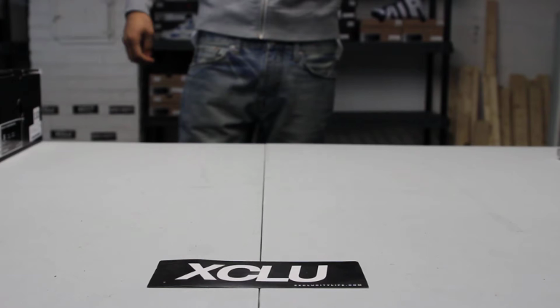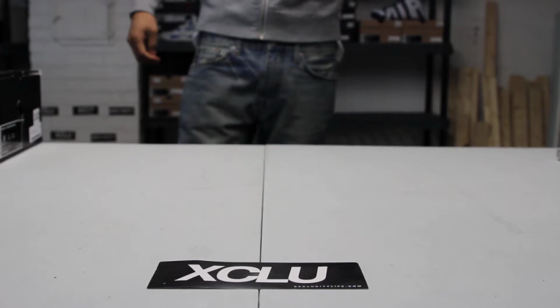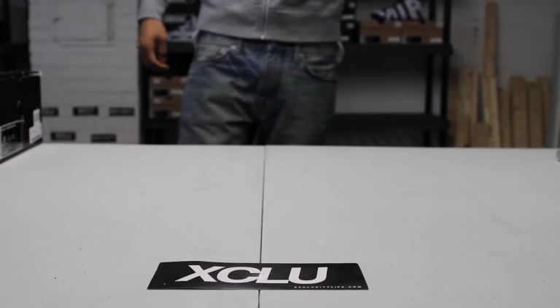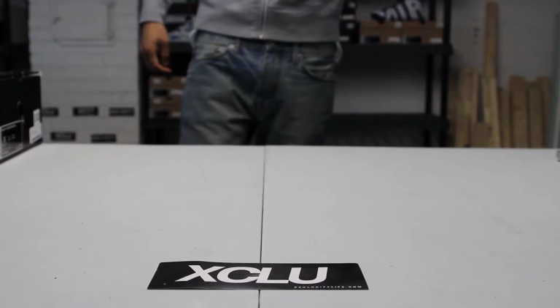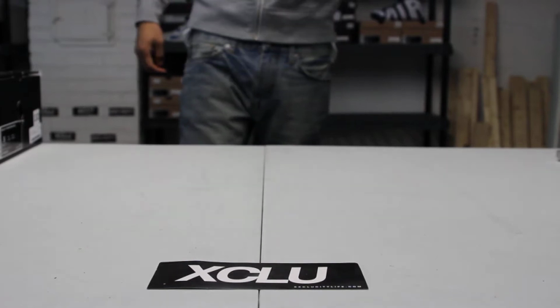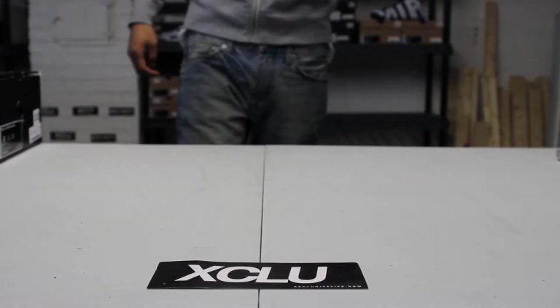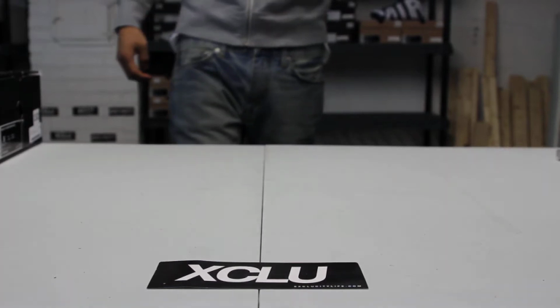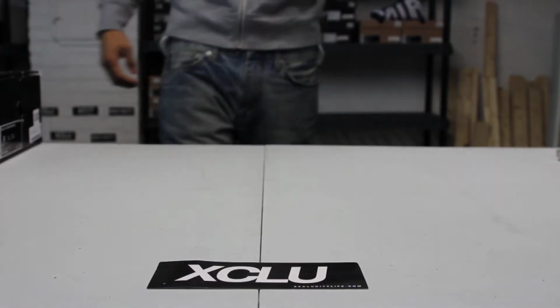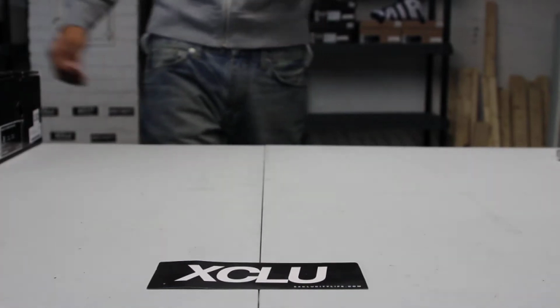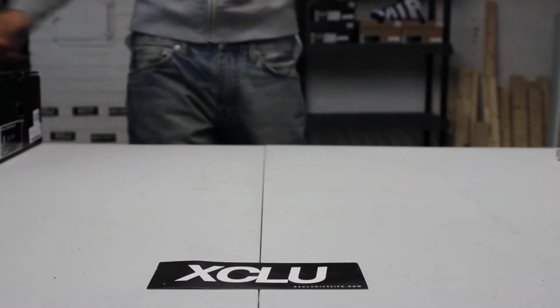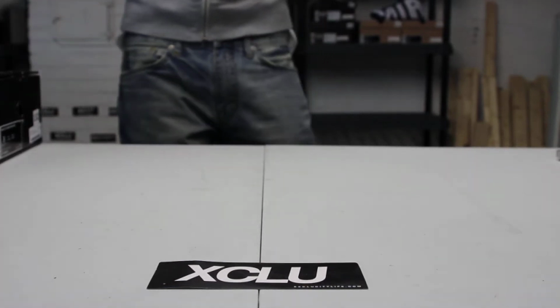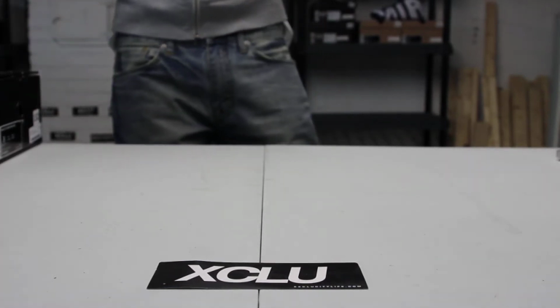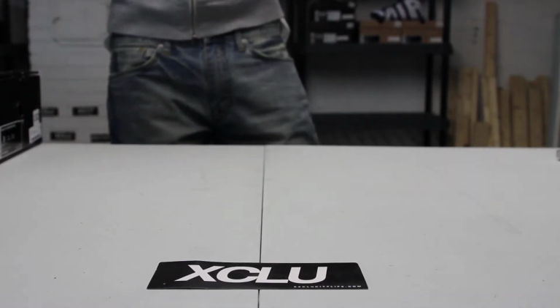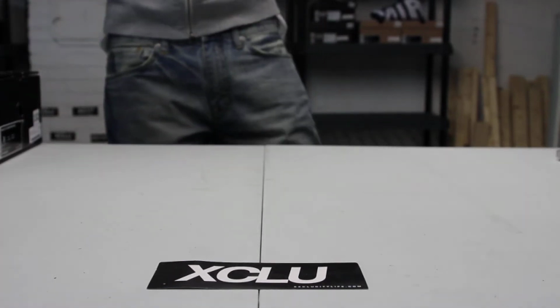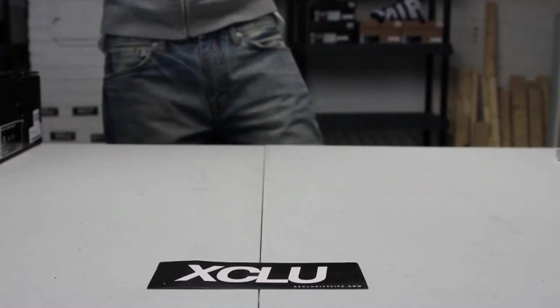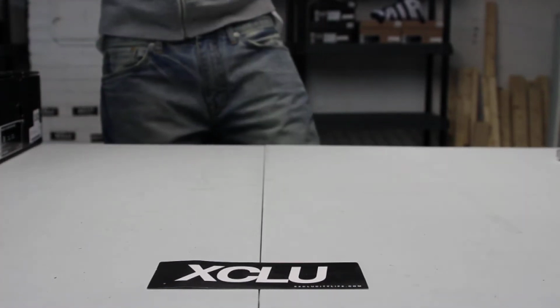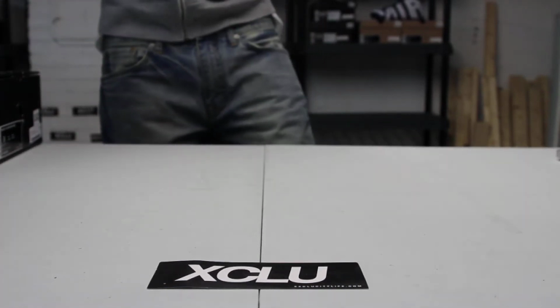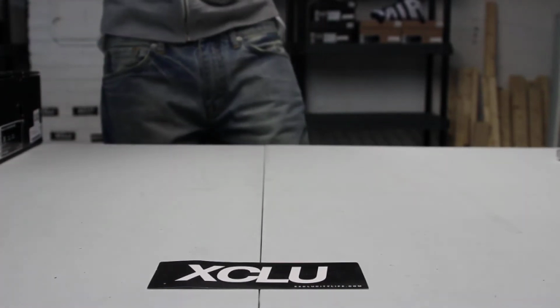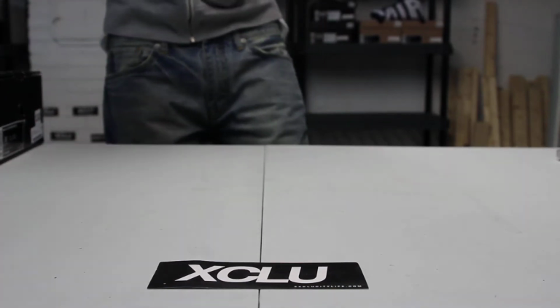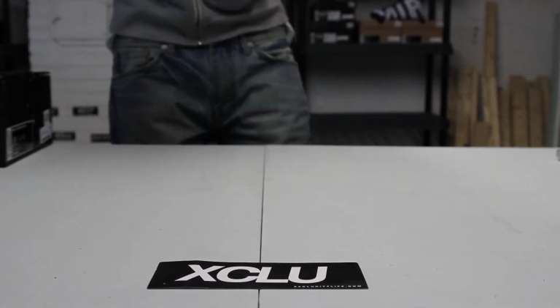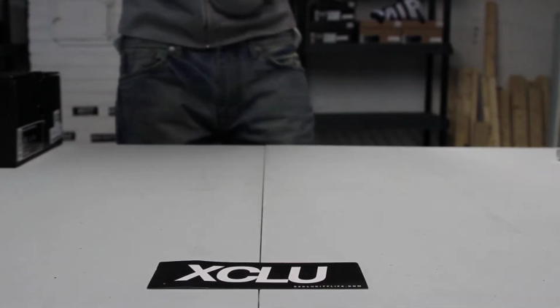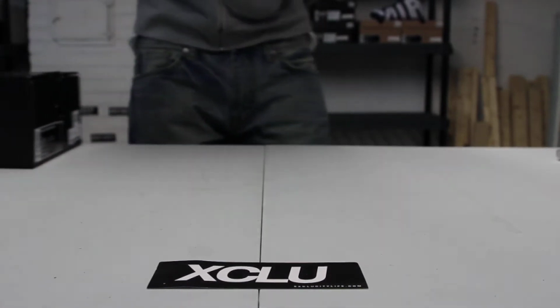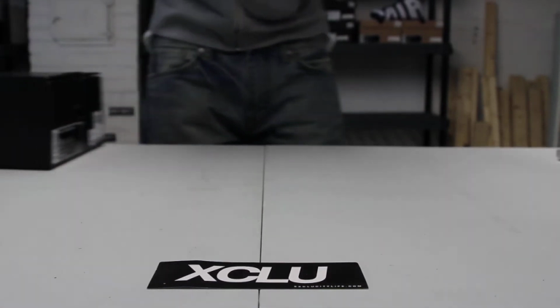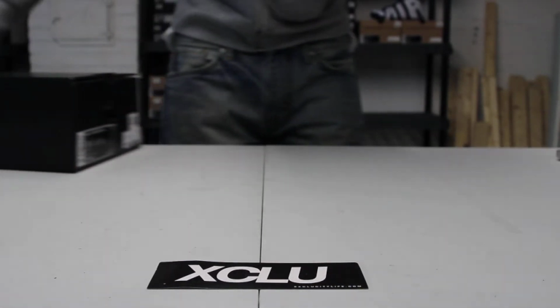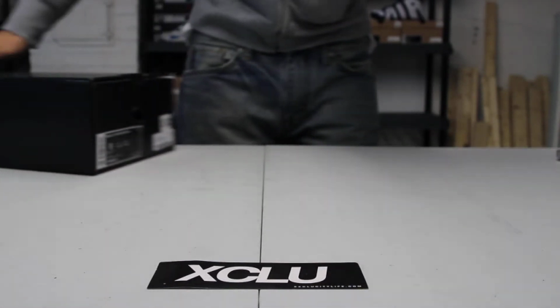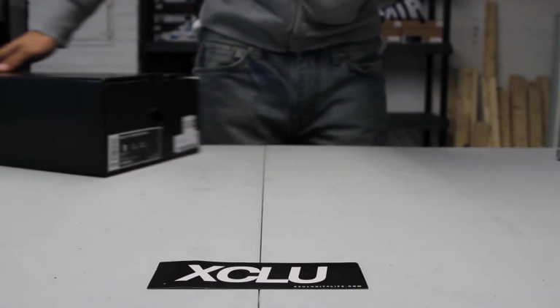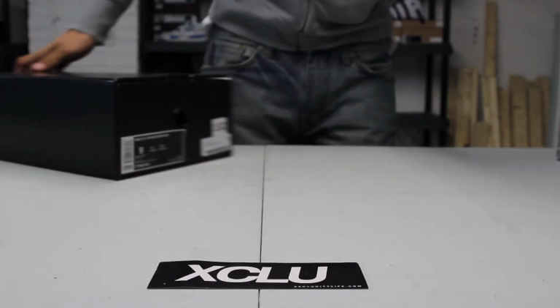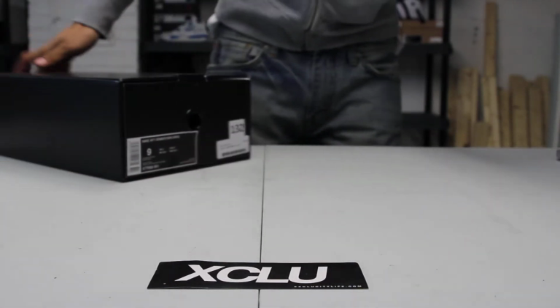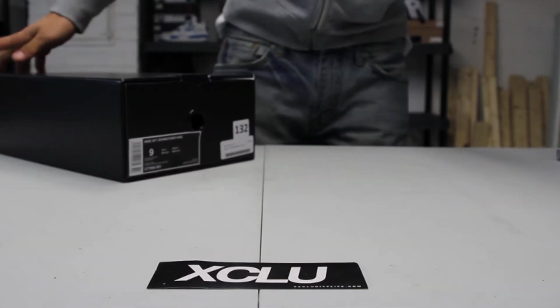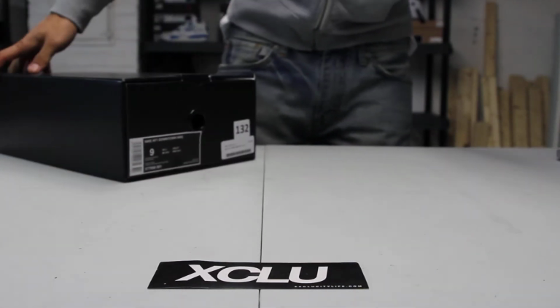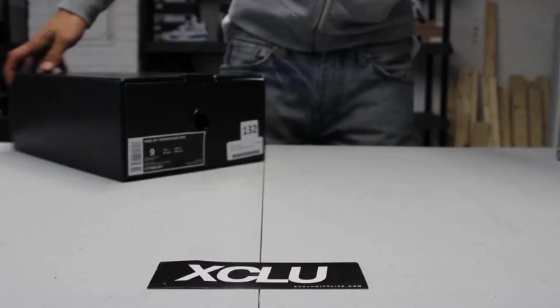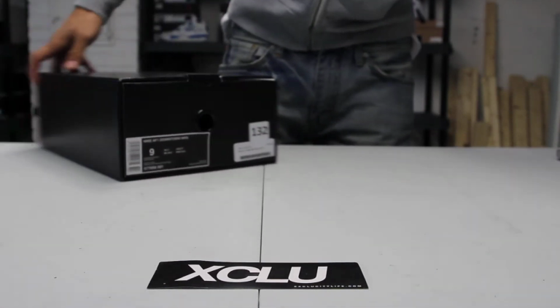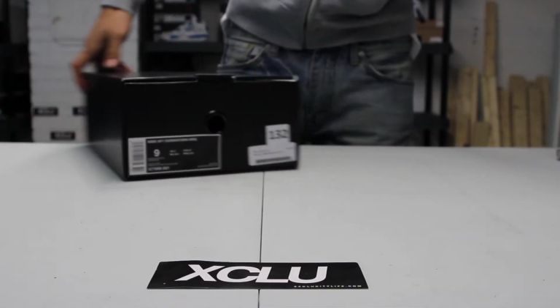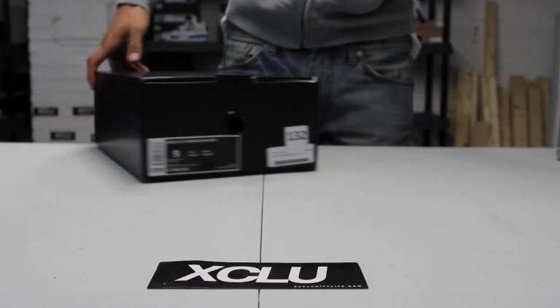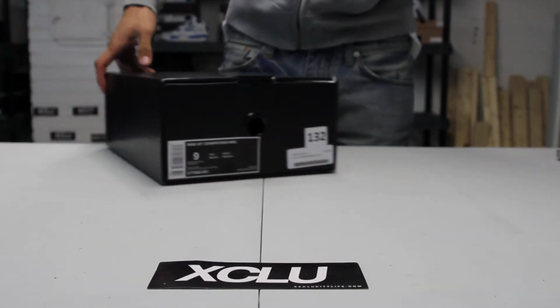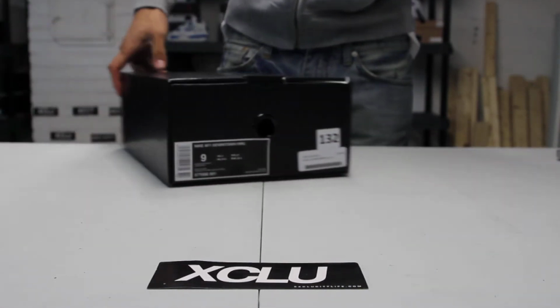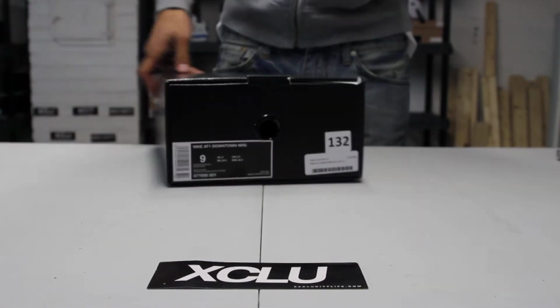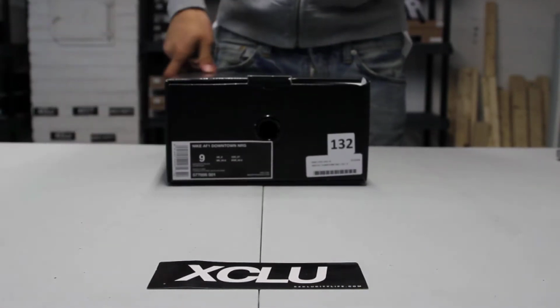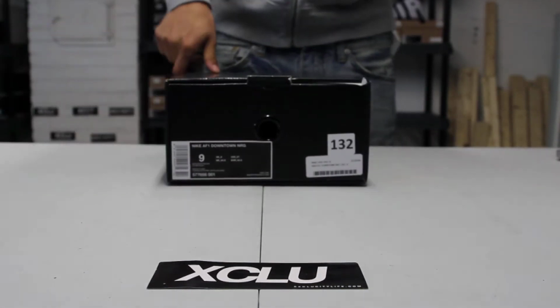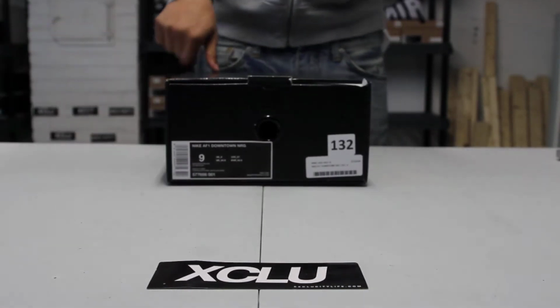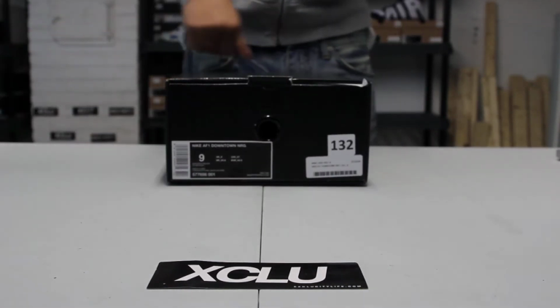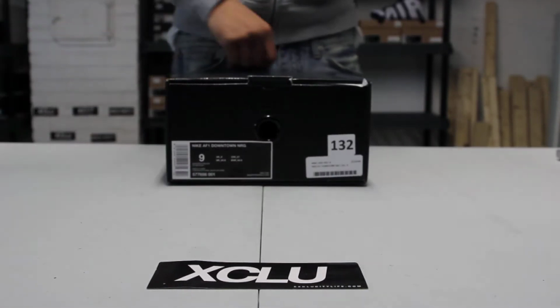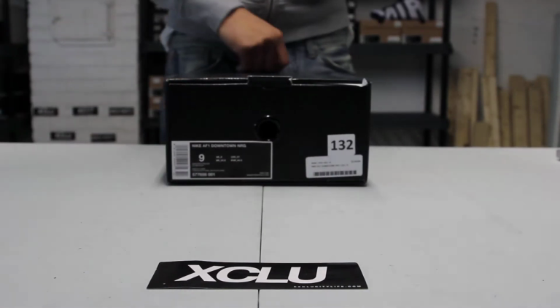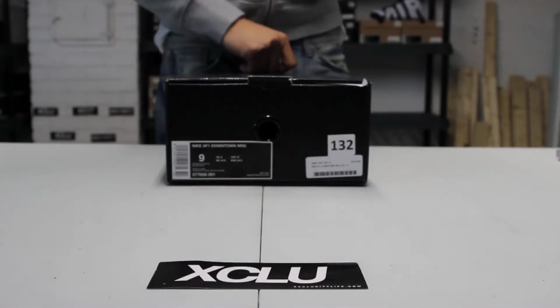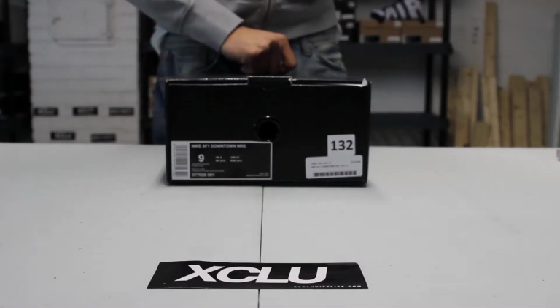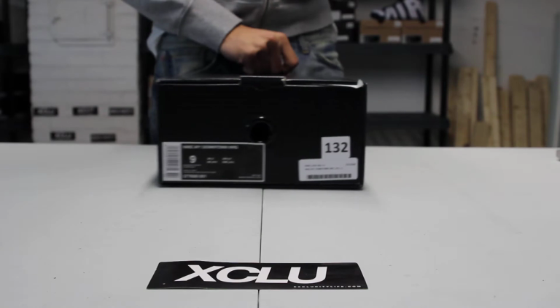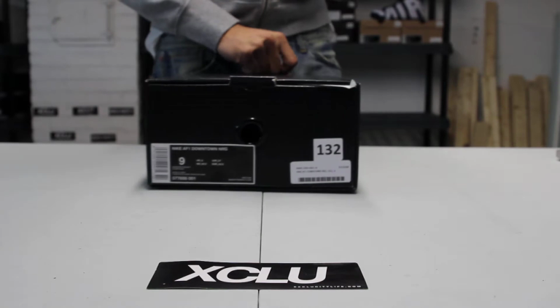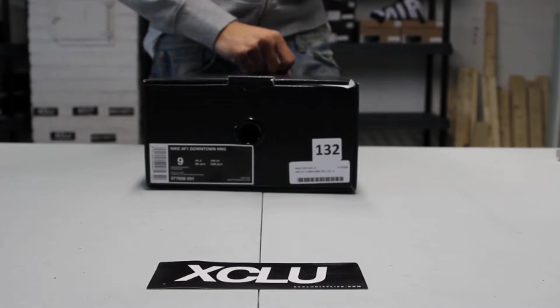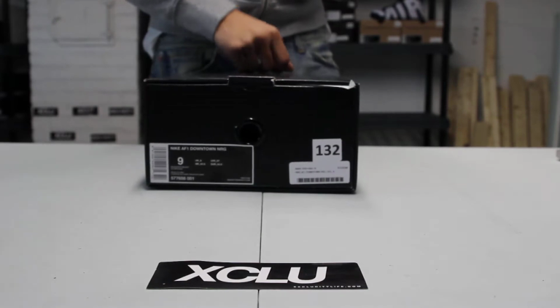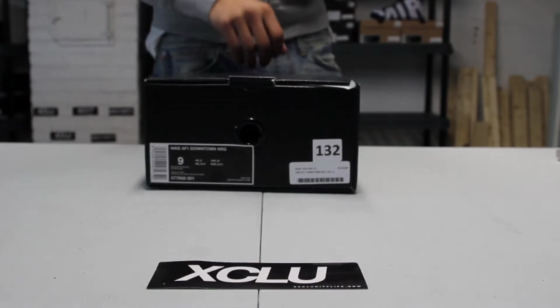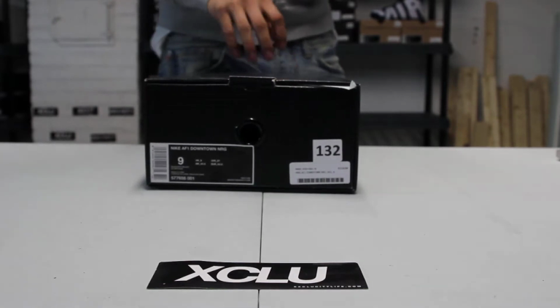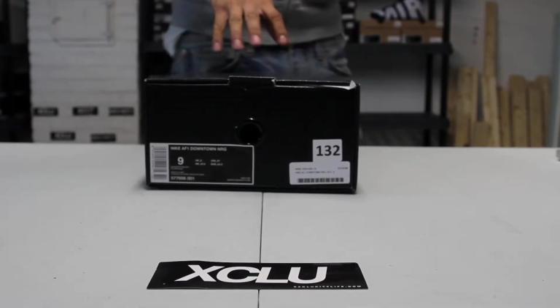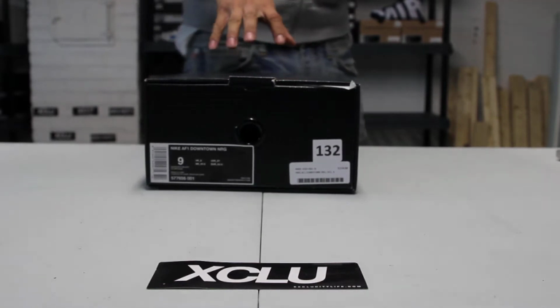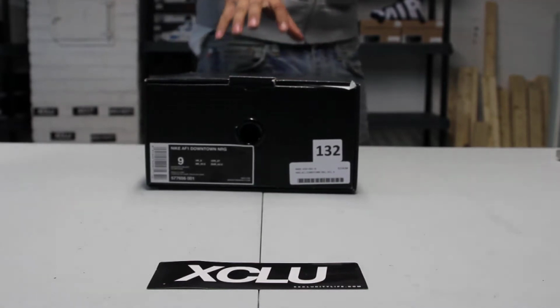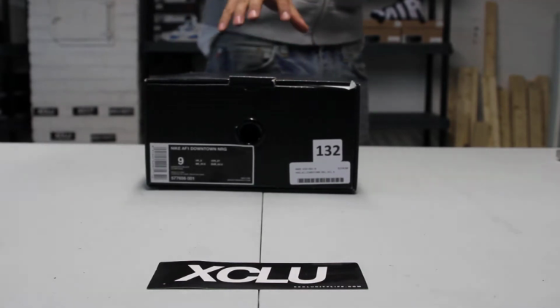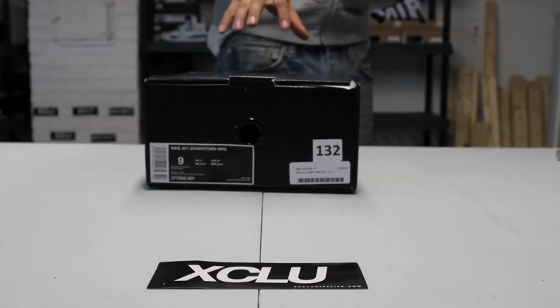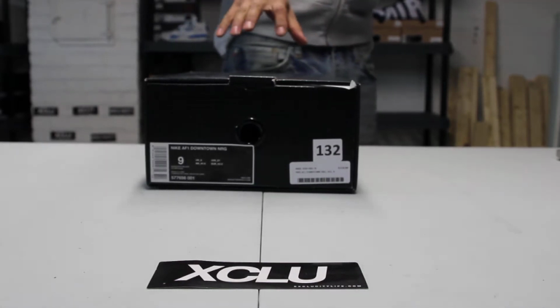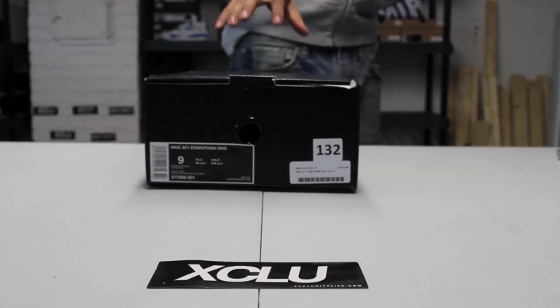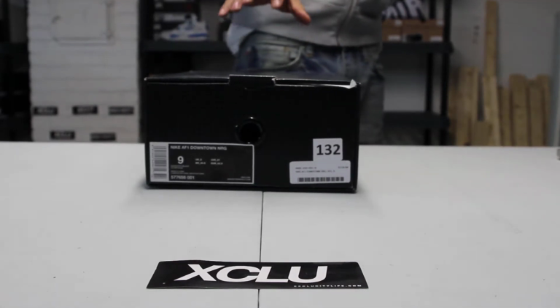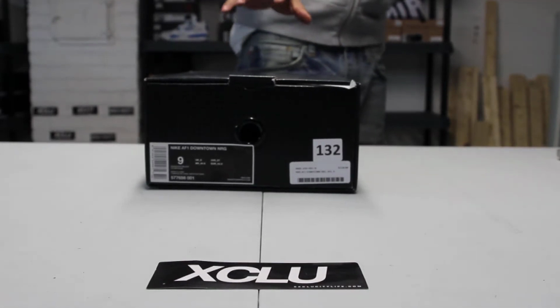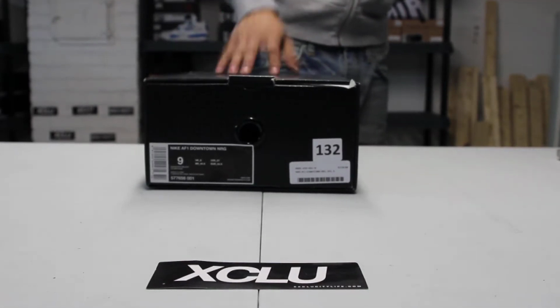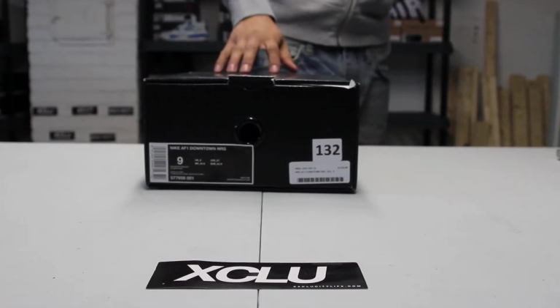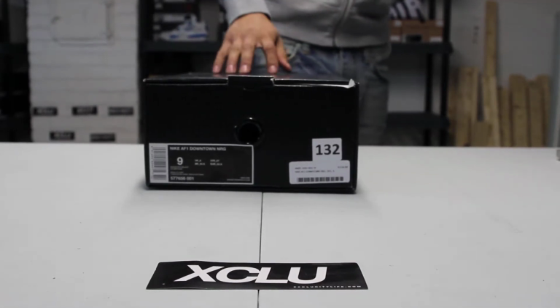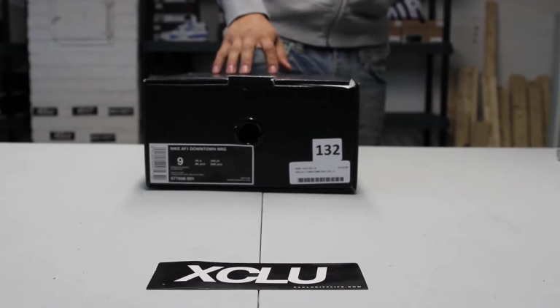What up y'all, it's ExcaCity coming to you with another unboxing video. We got, once again, a Nike Air Force One Downtown High.